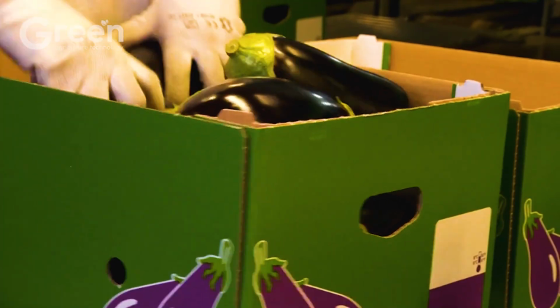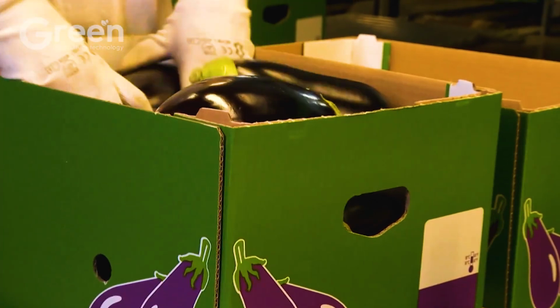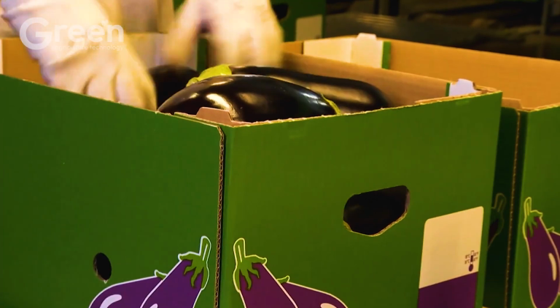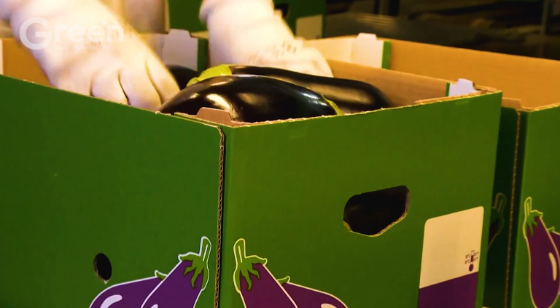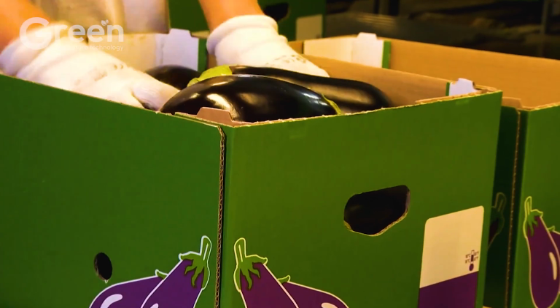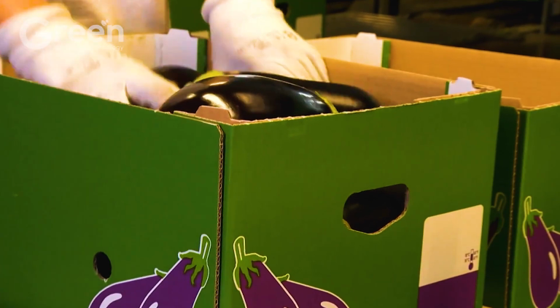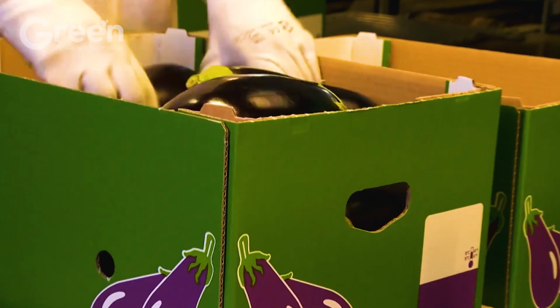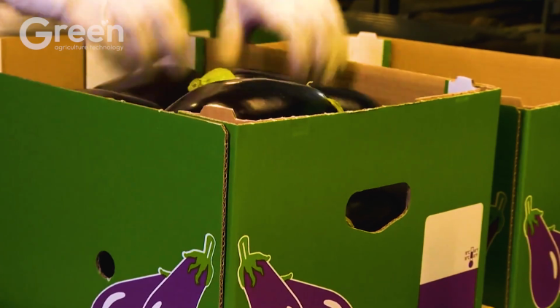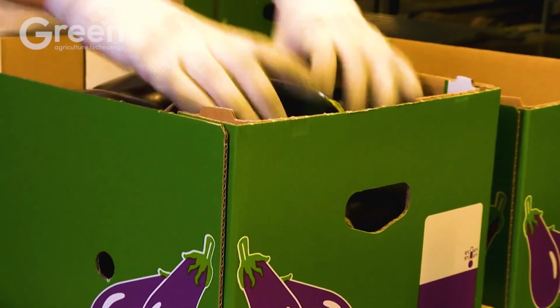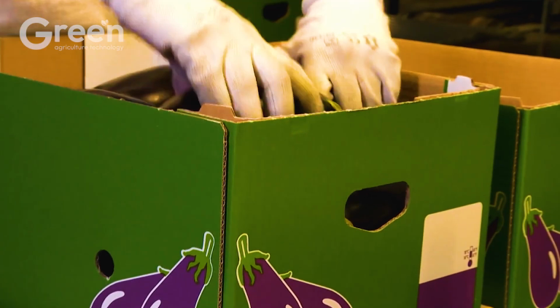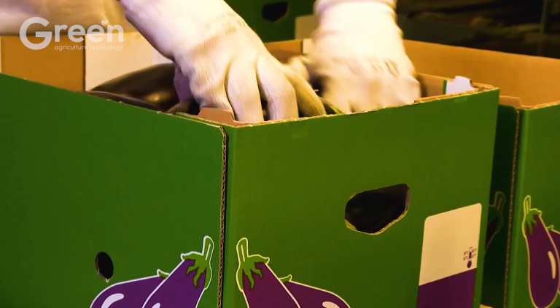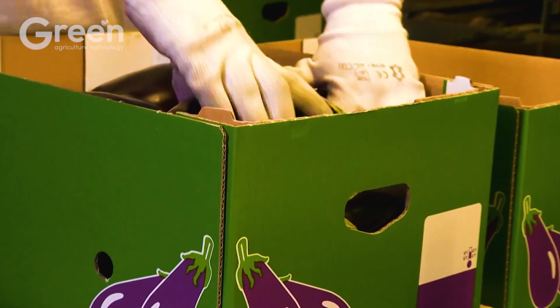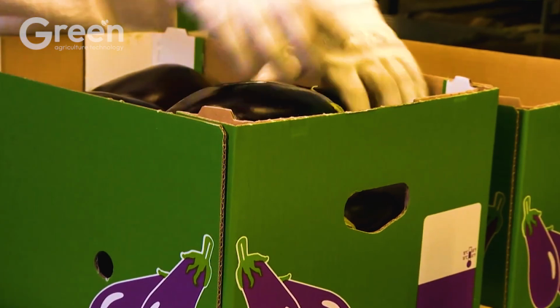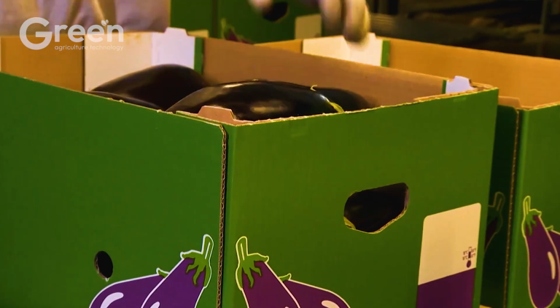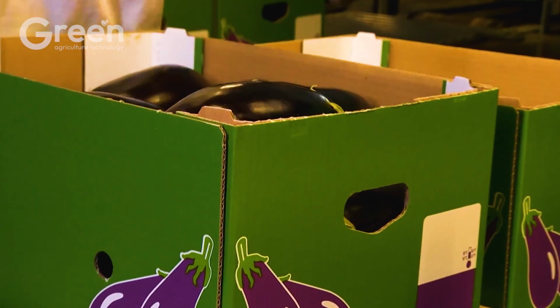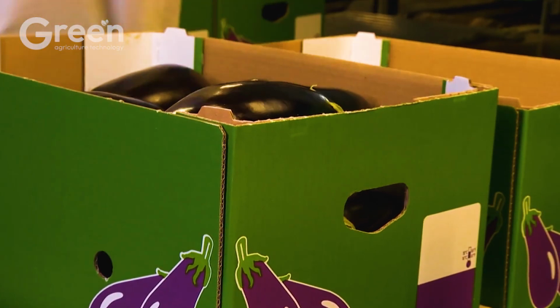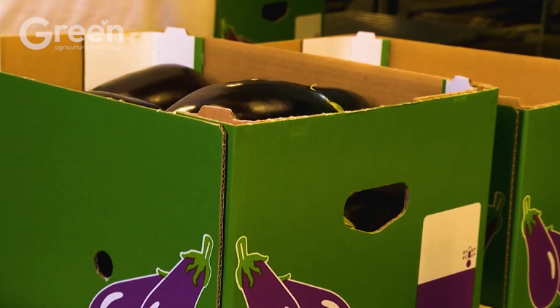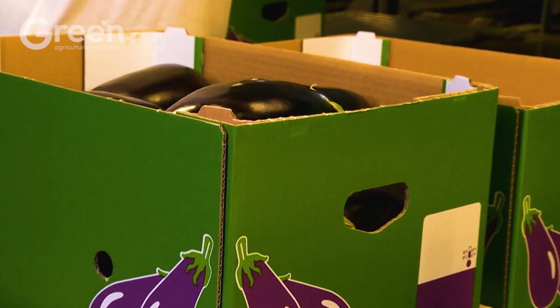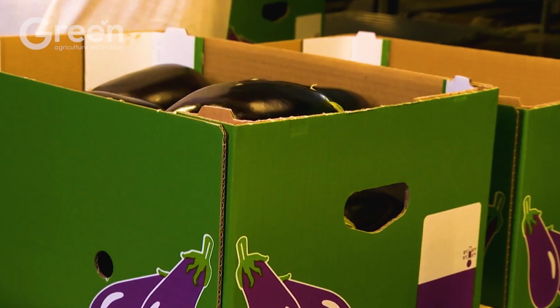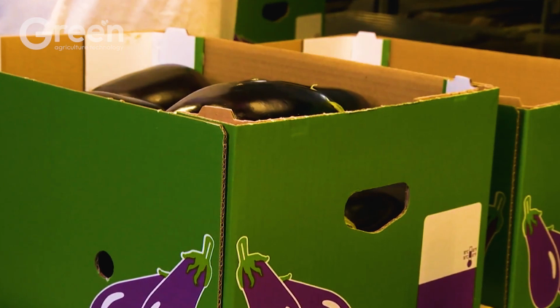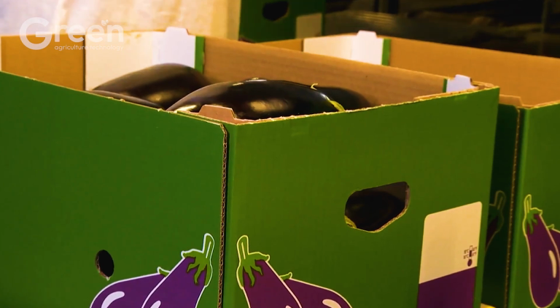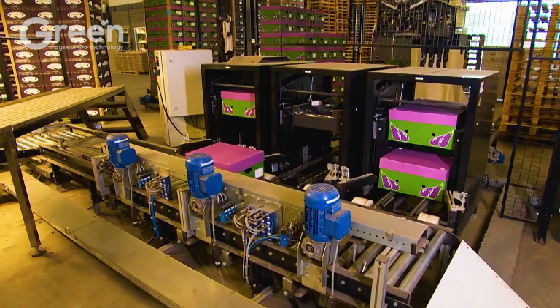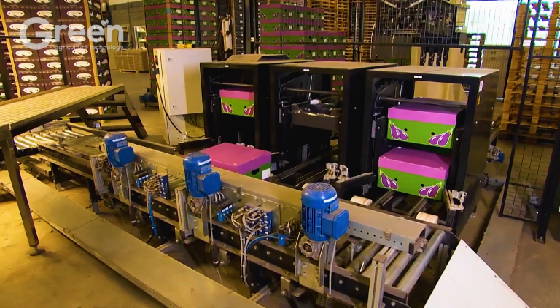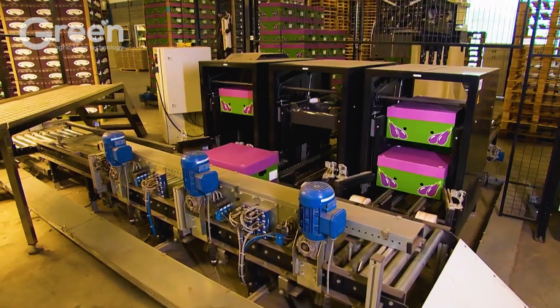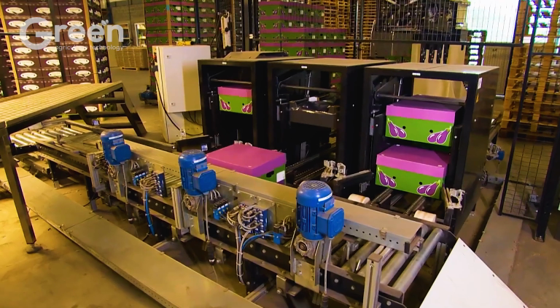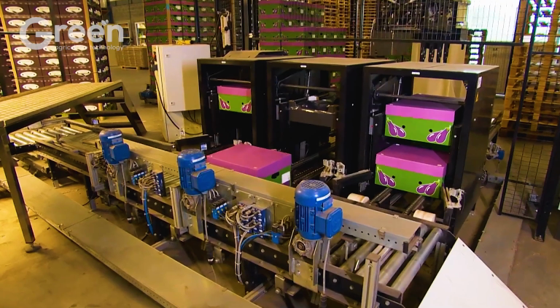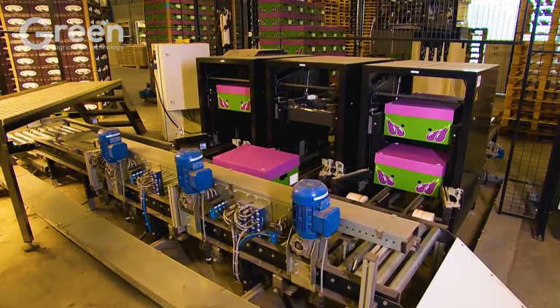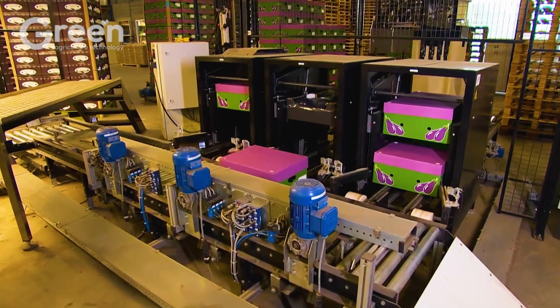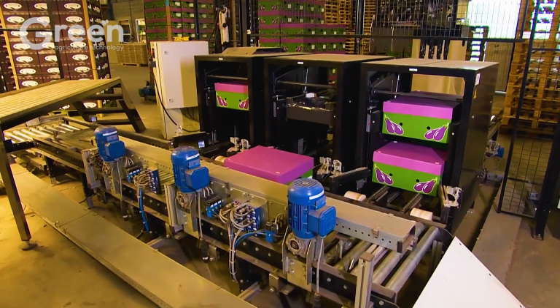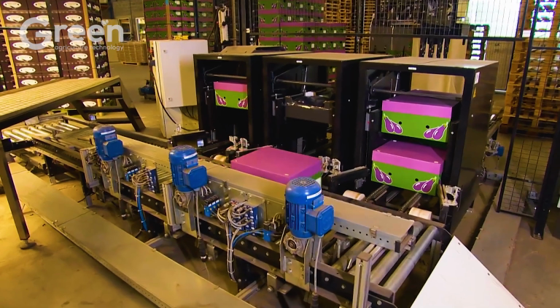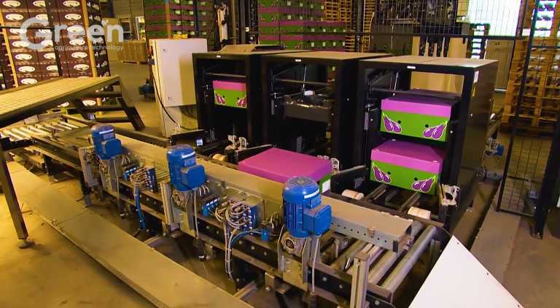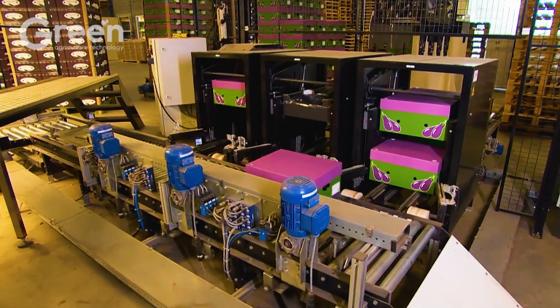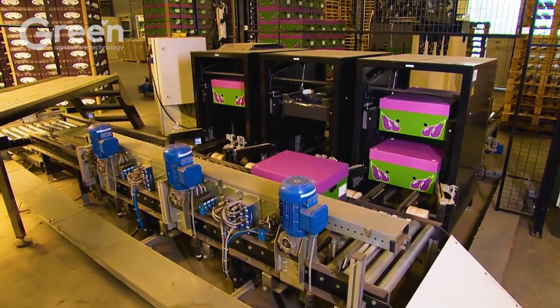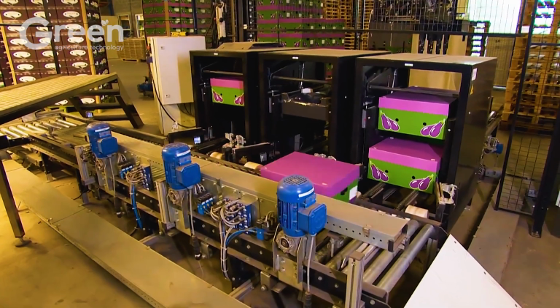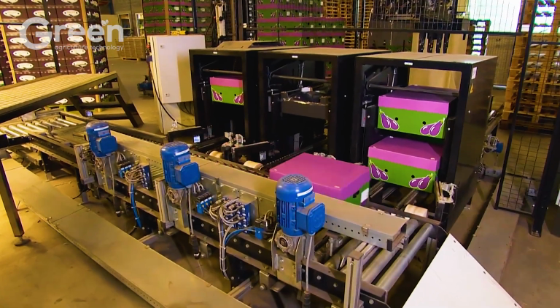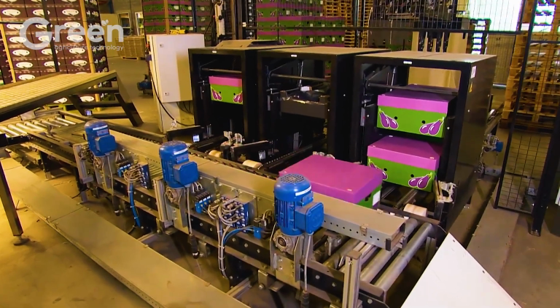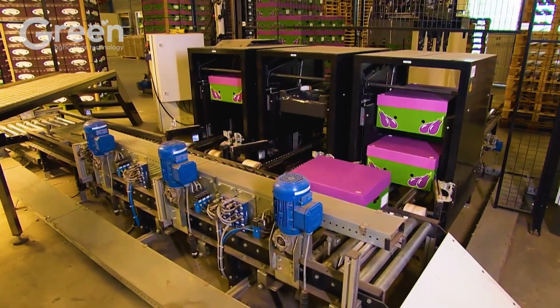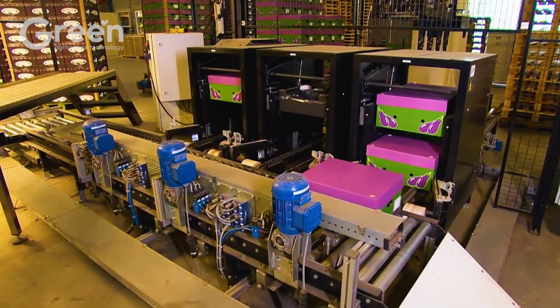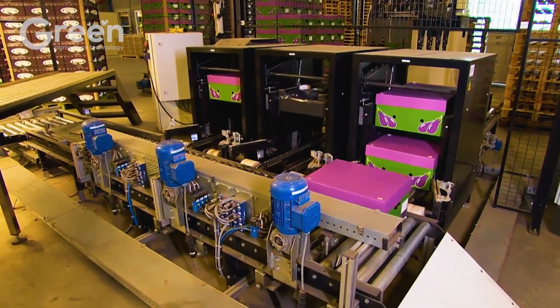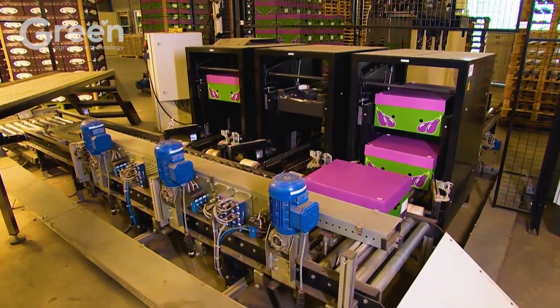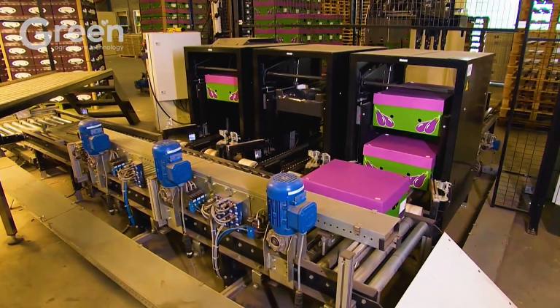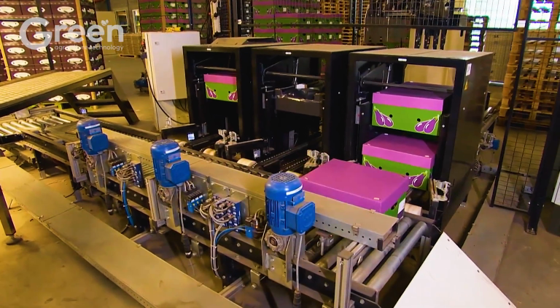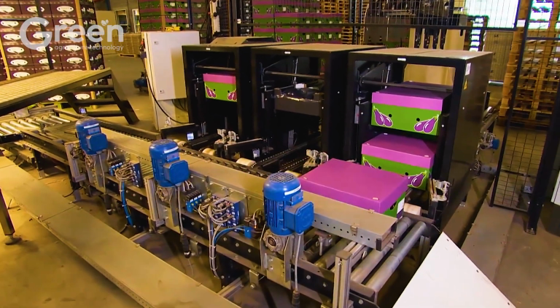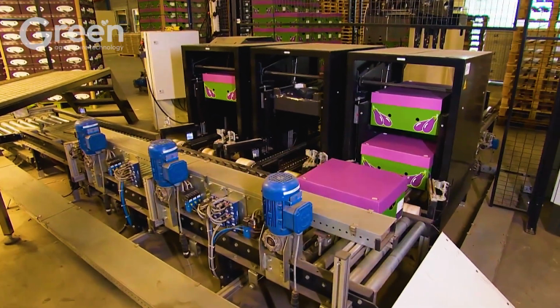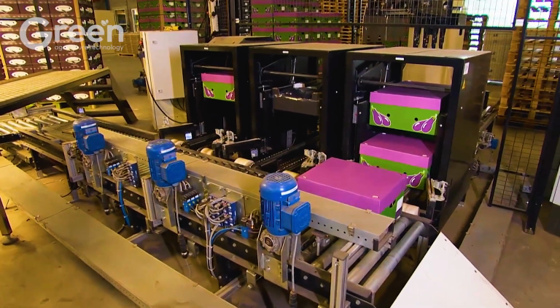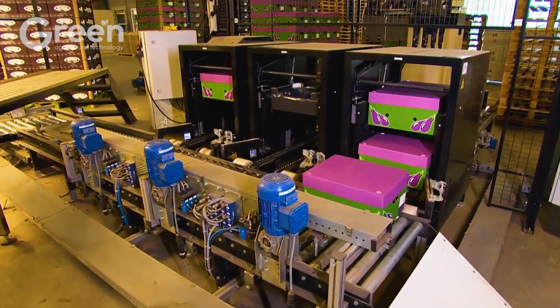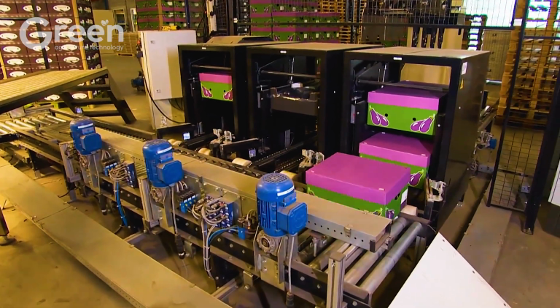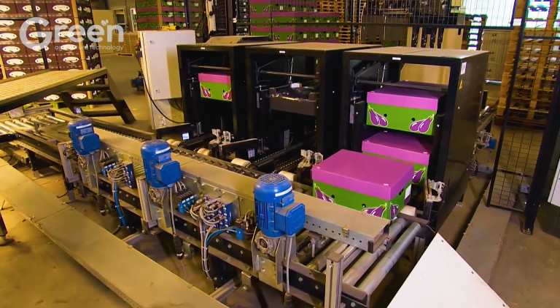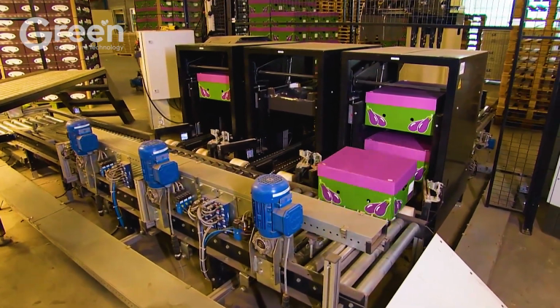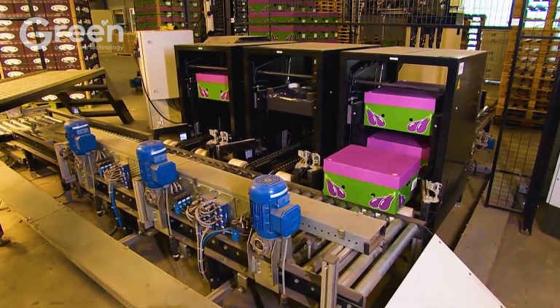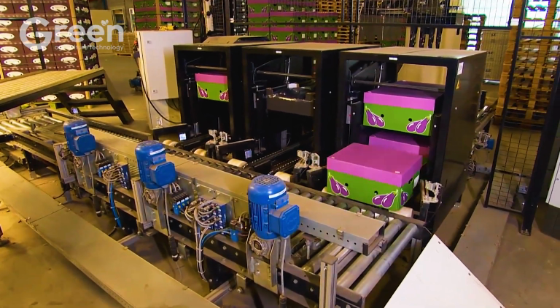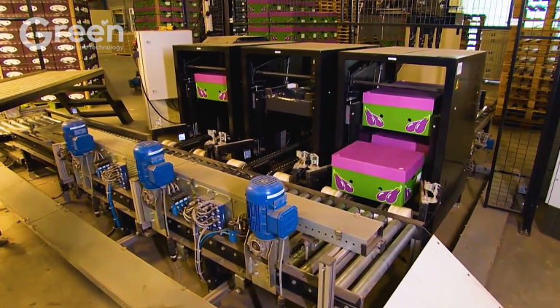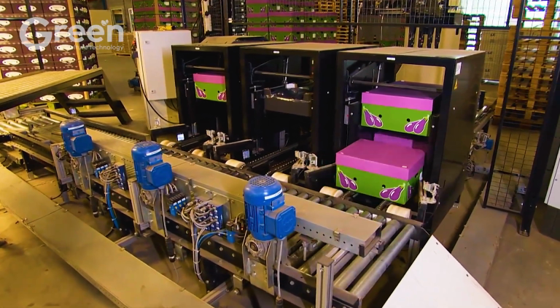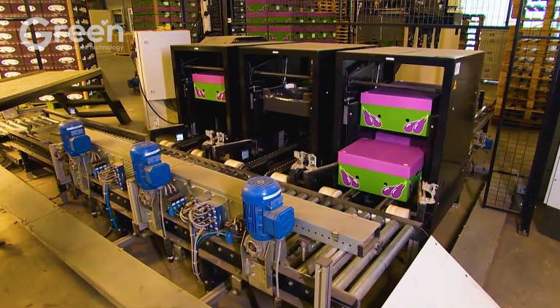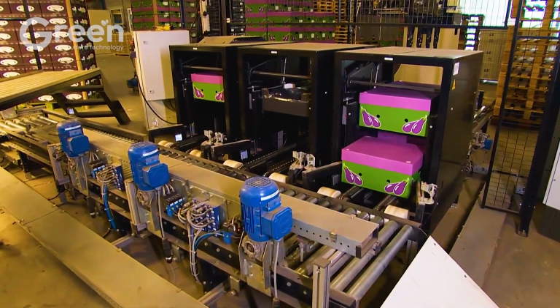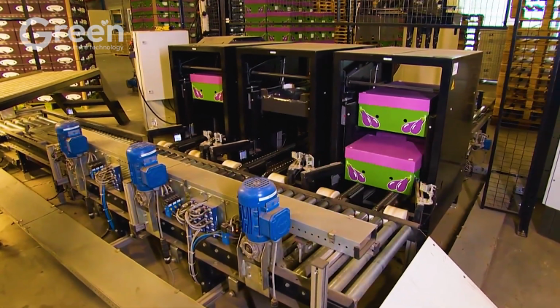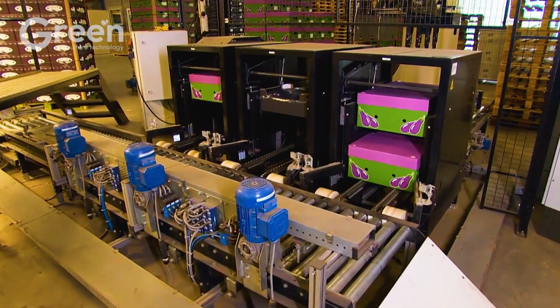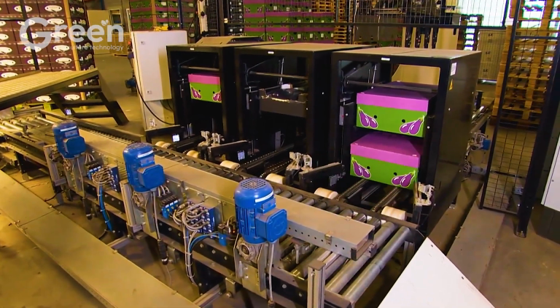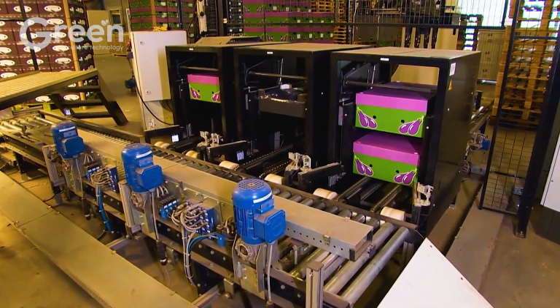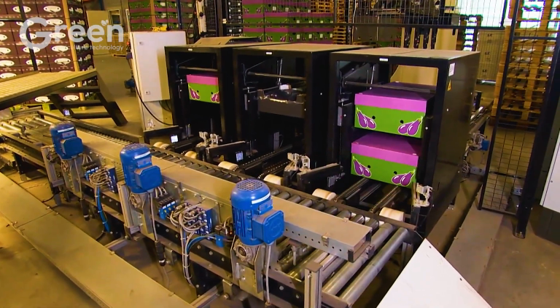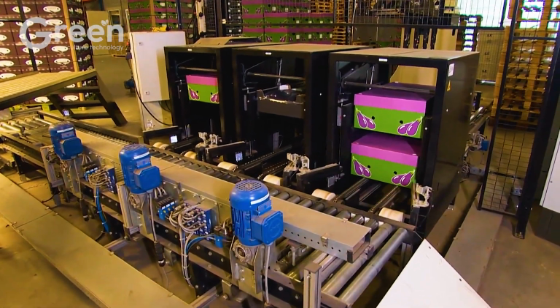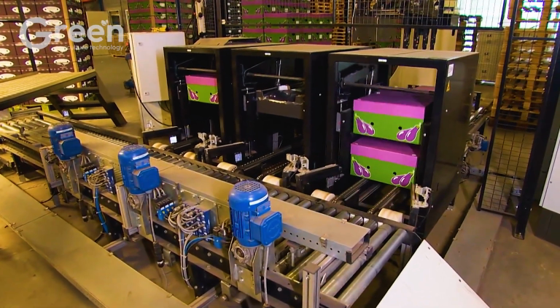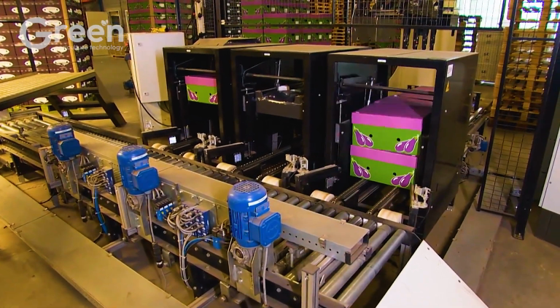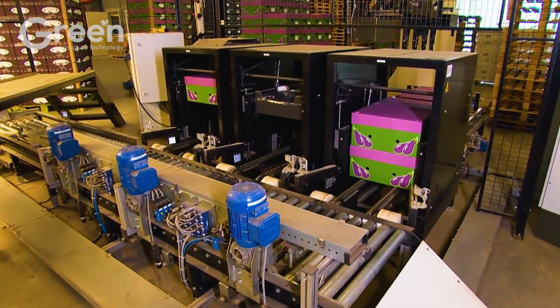Once packed, the products are transported to storage facilities or directly to the market, ready to serve consumers with the best quality.